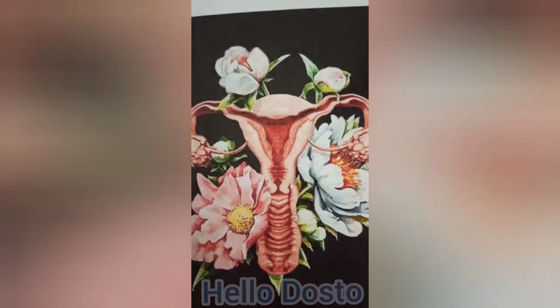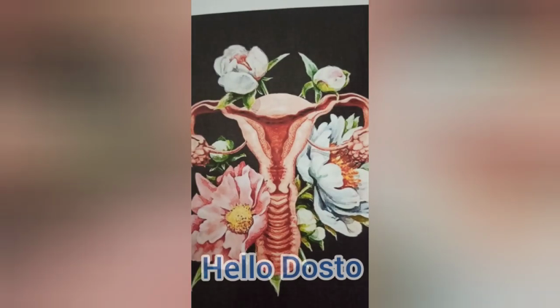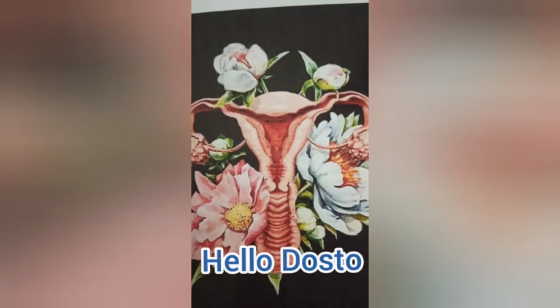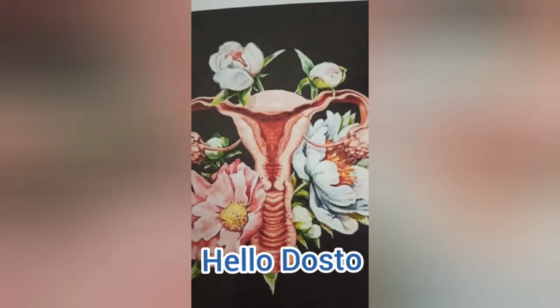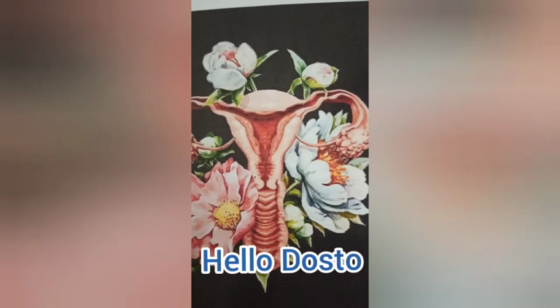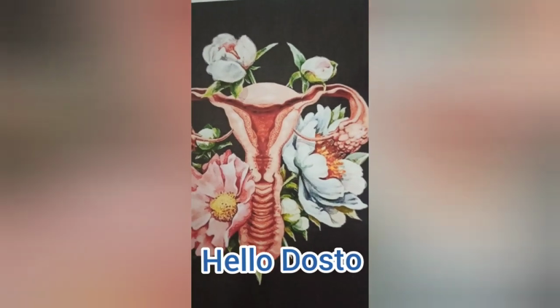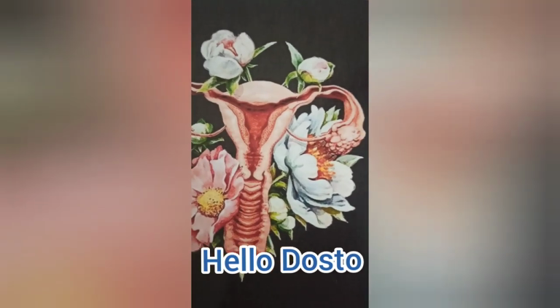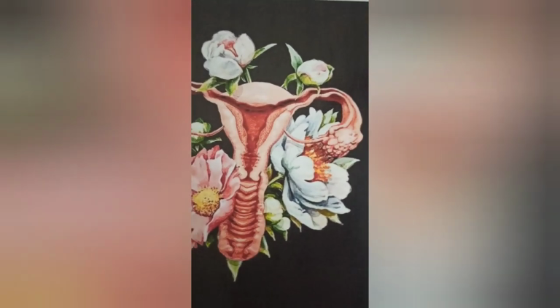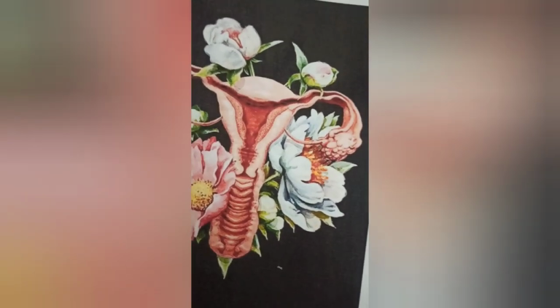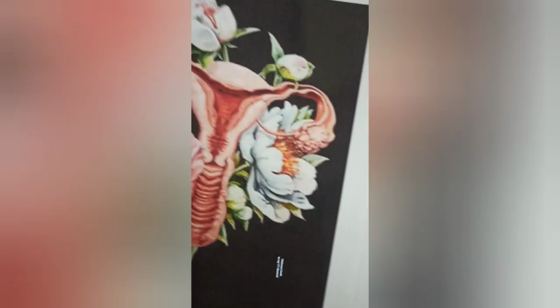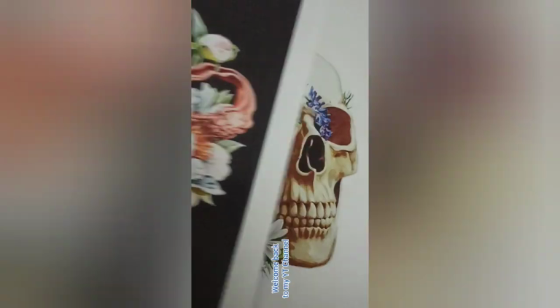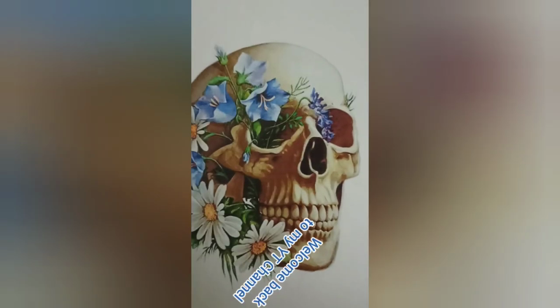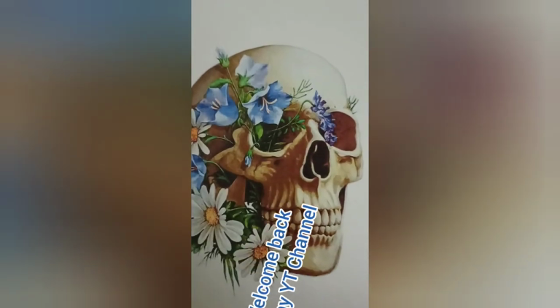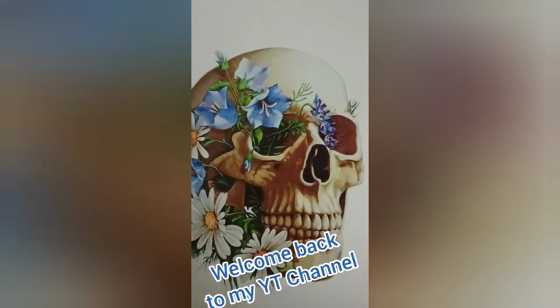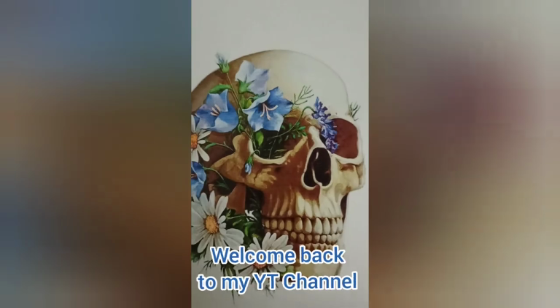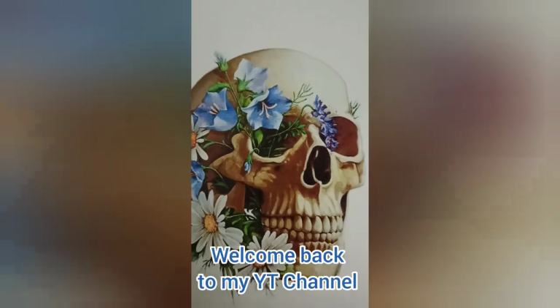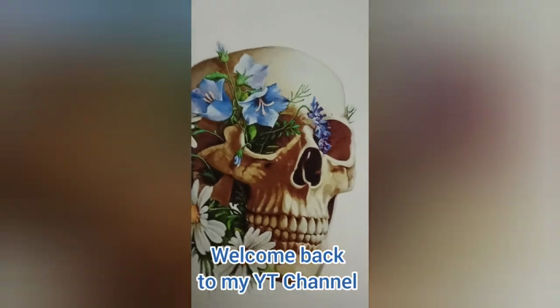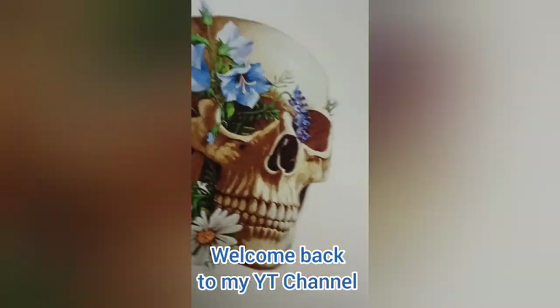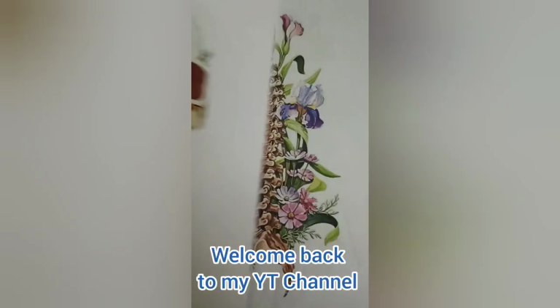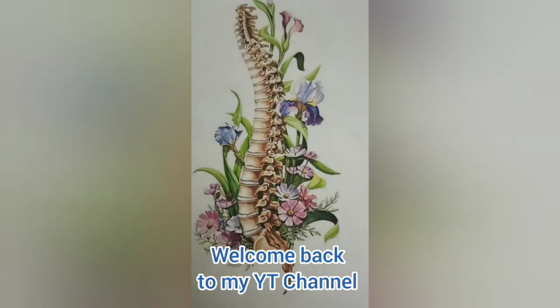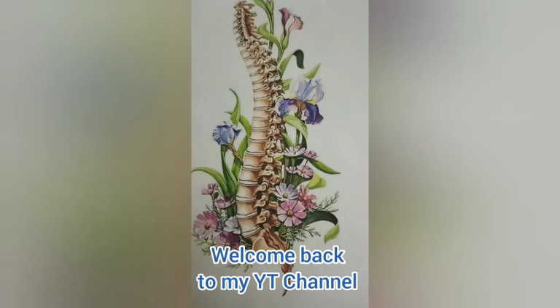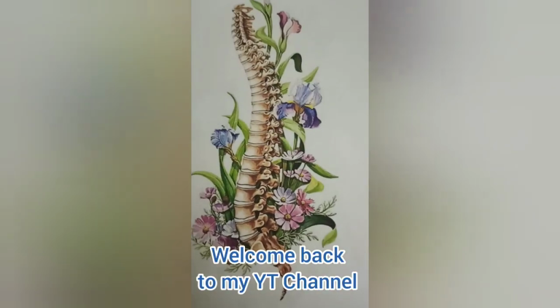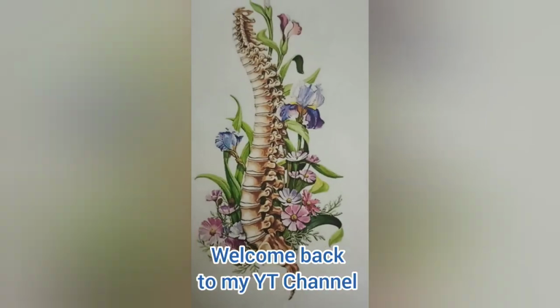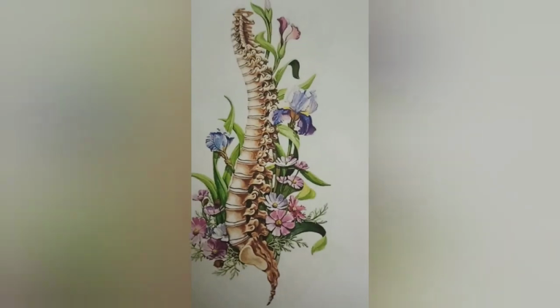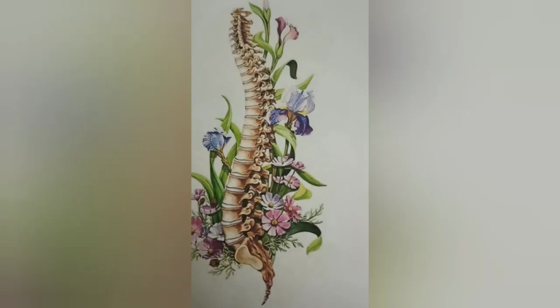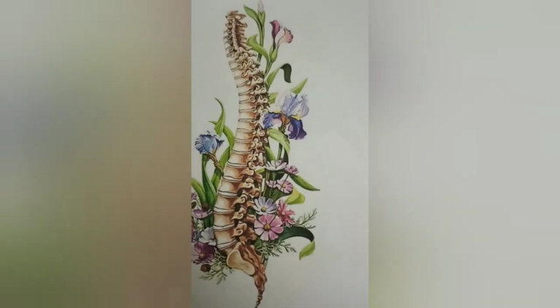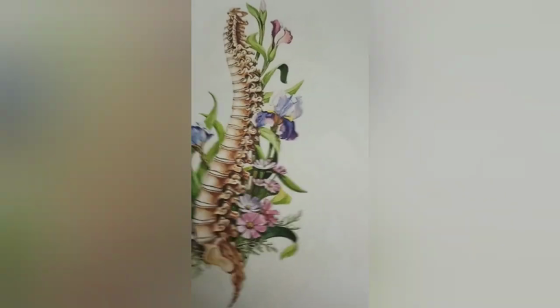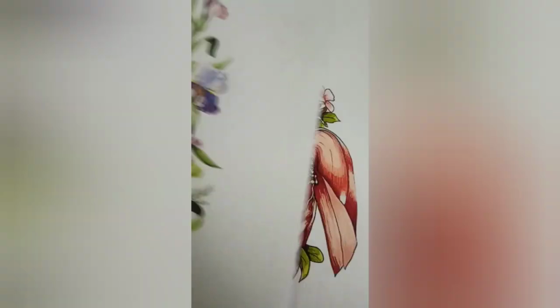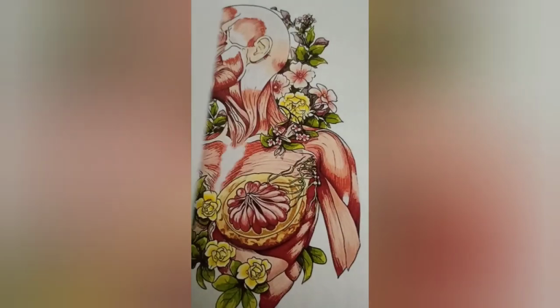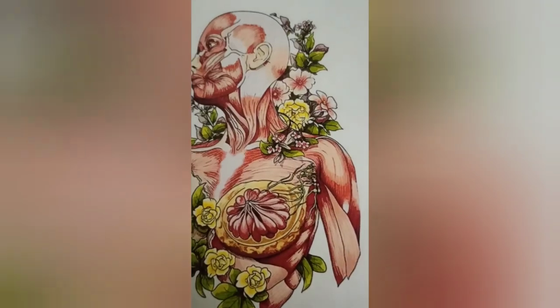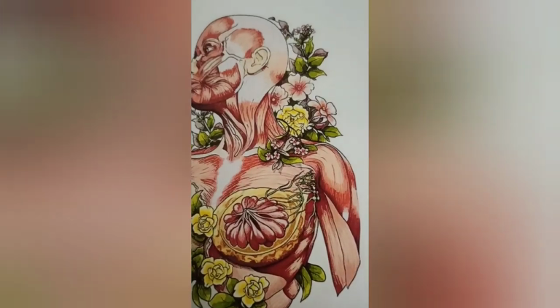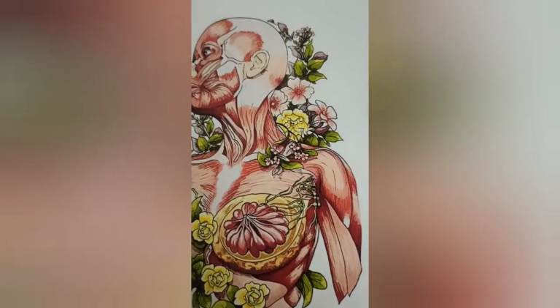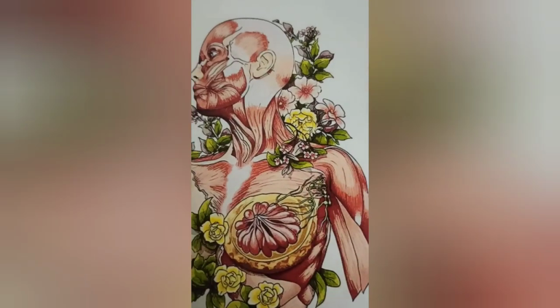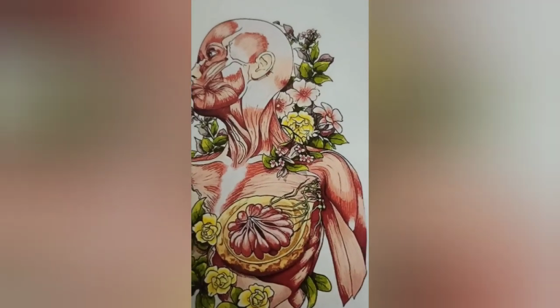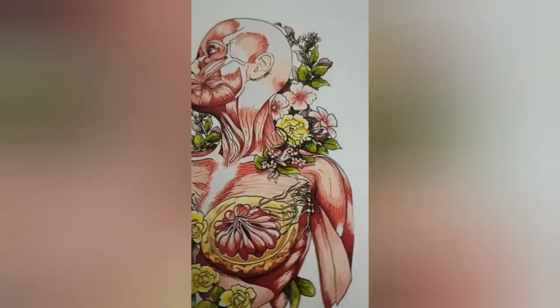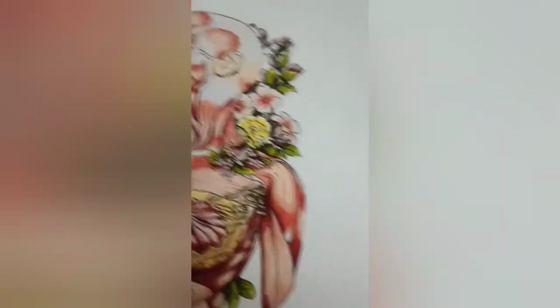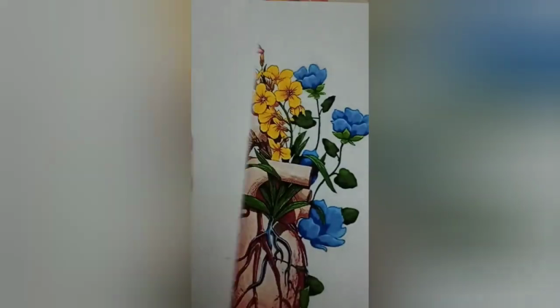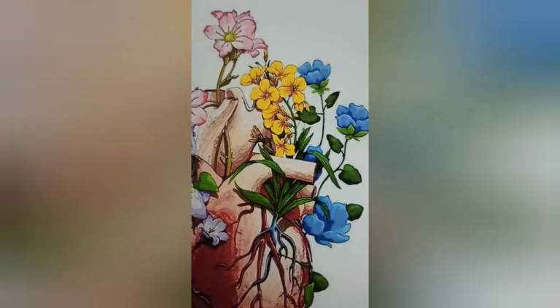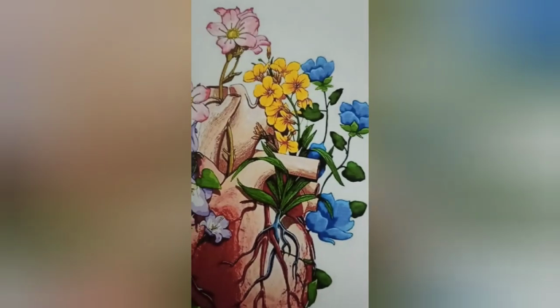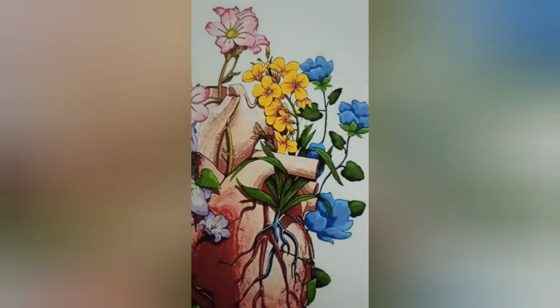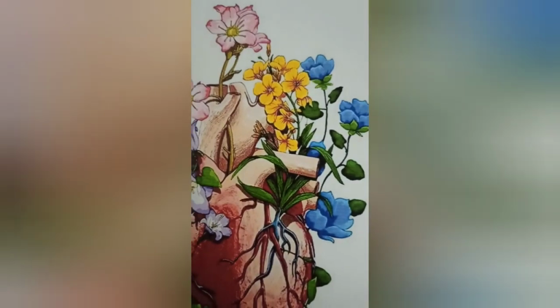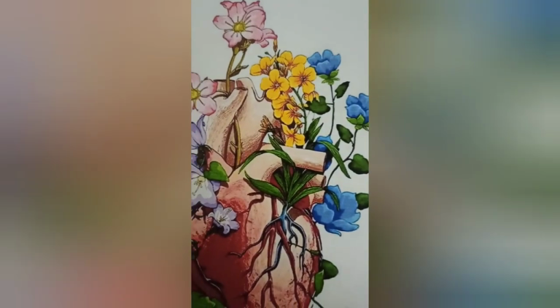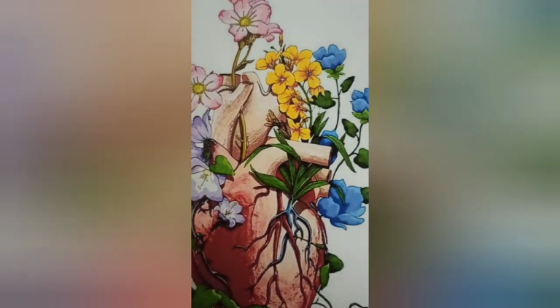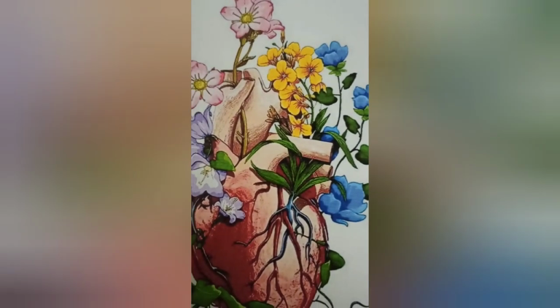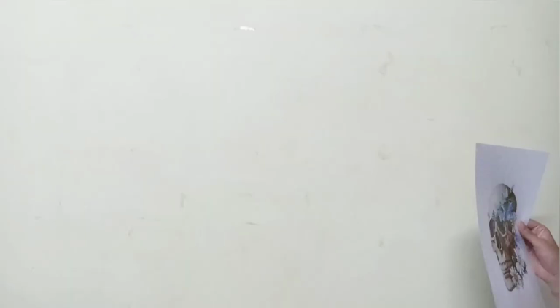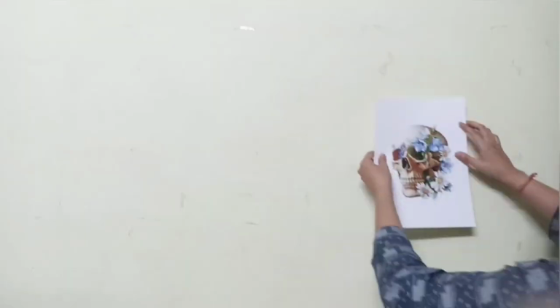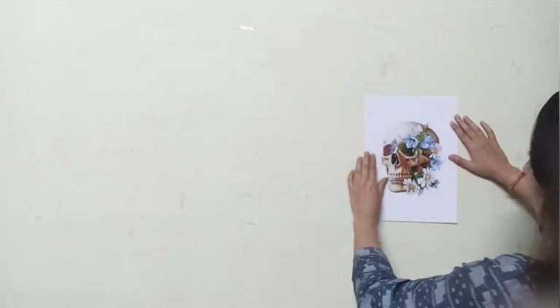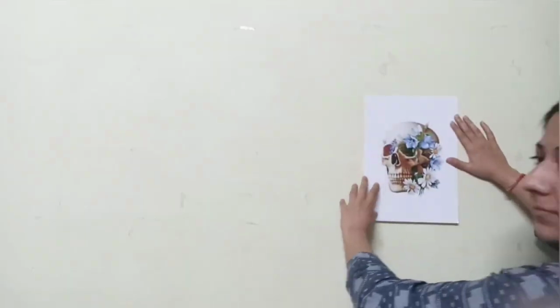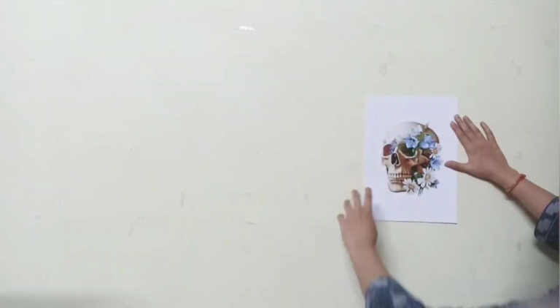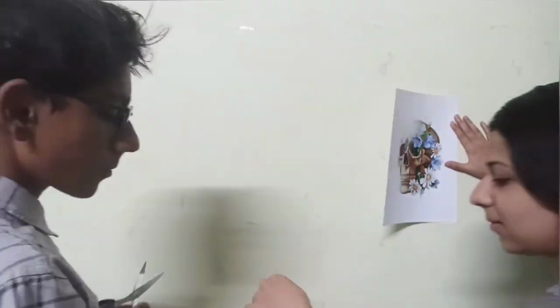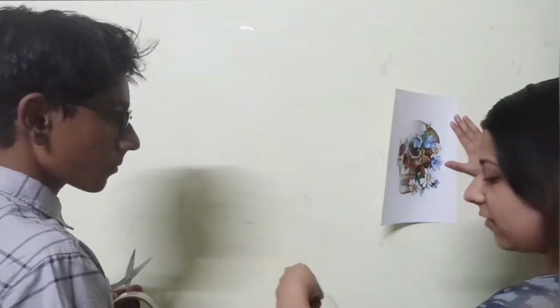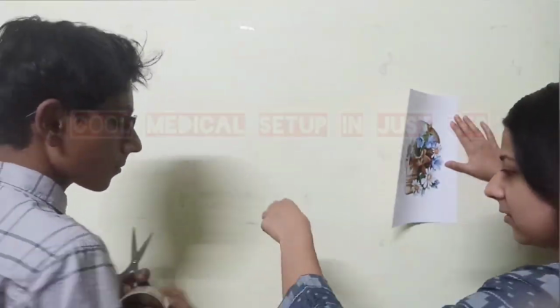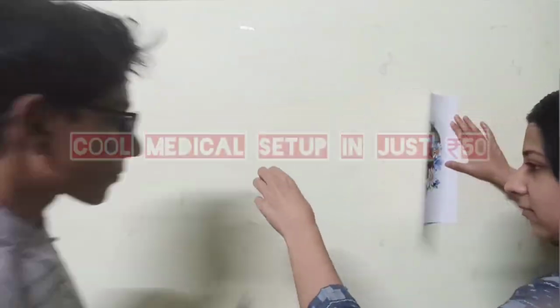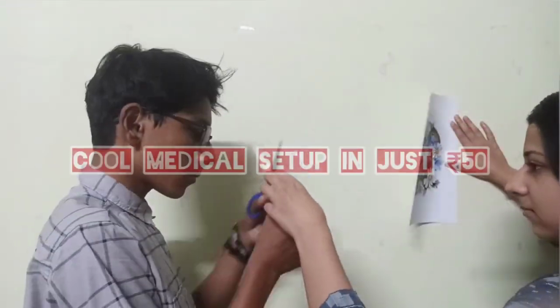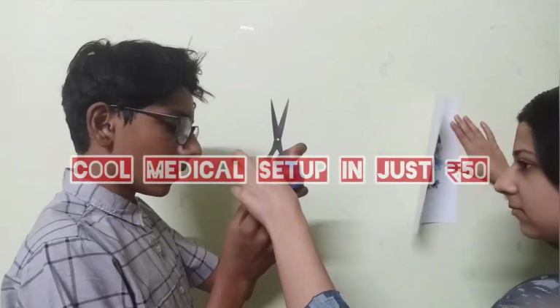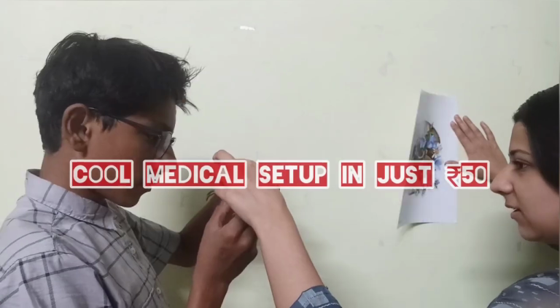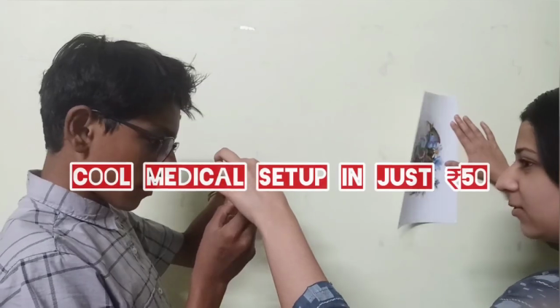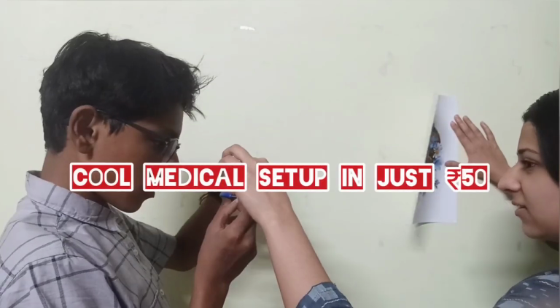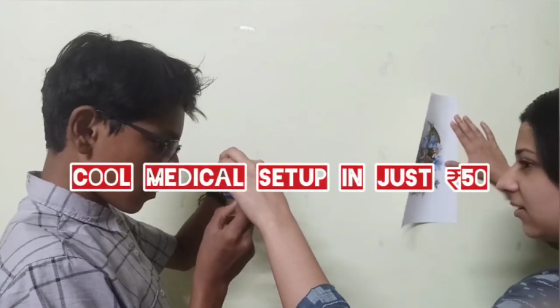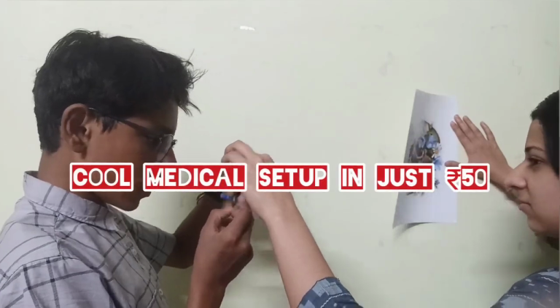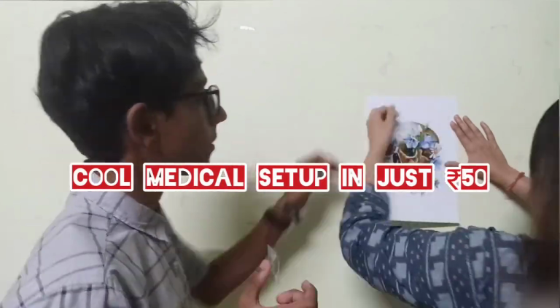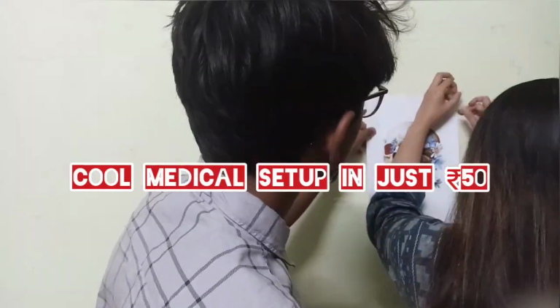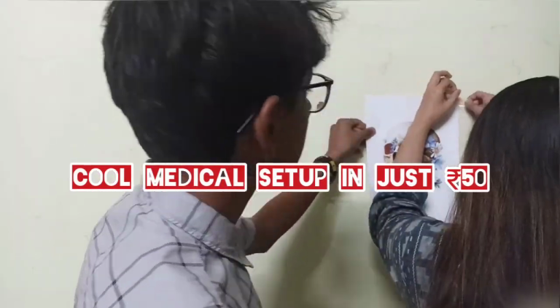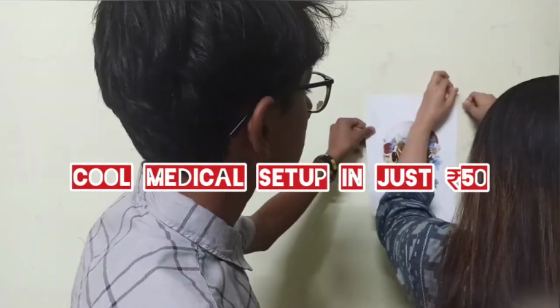Hello friends! Welcome back to my YouTube channel. Today I am going to talk about how to make a cool medical setup.